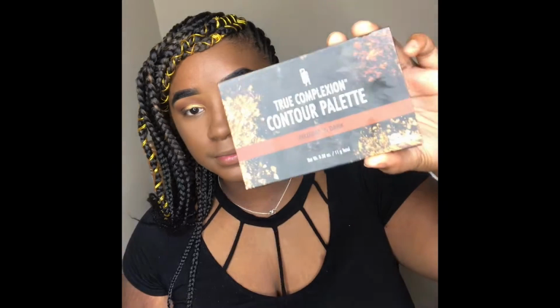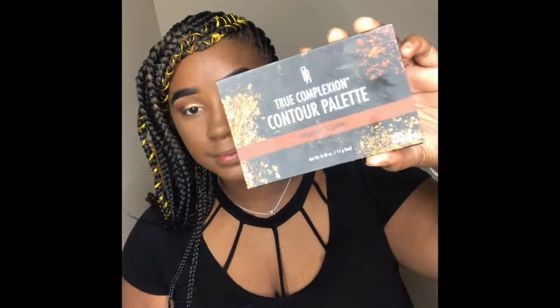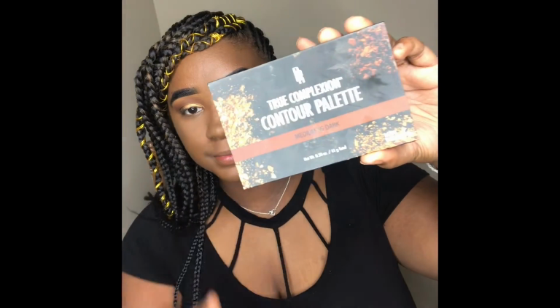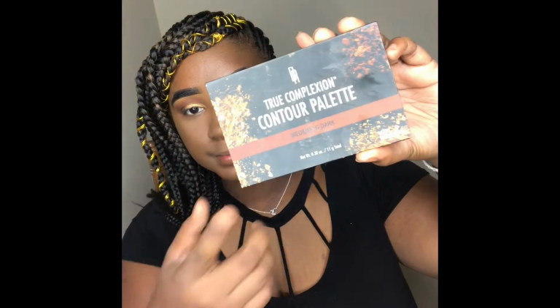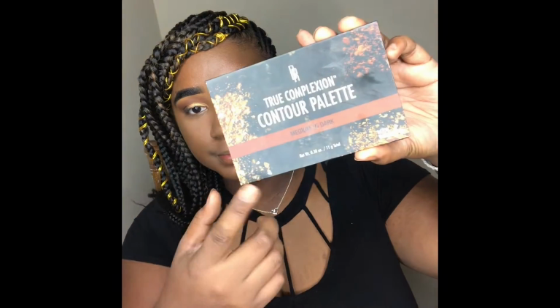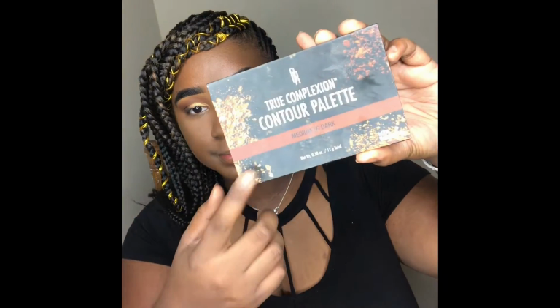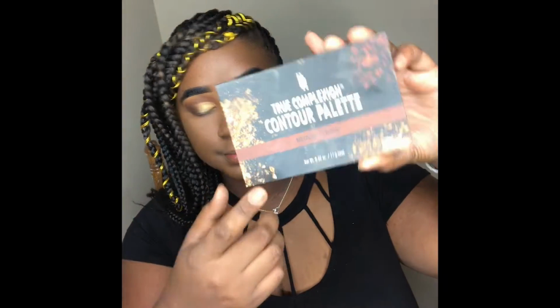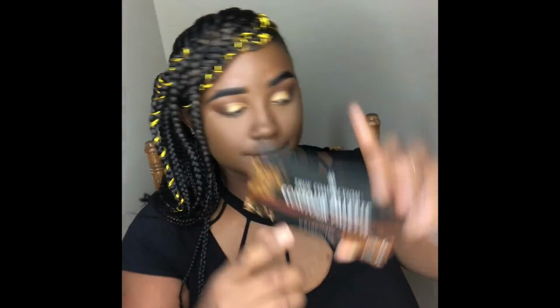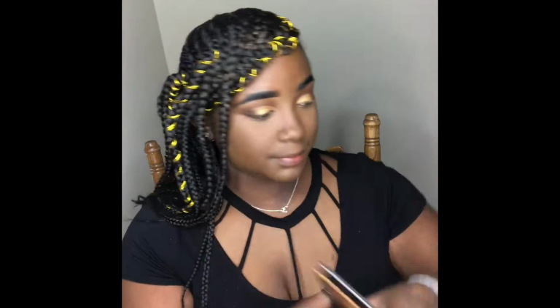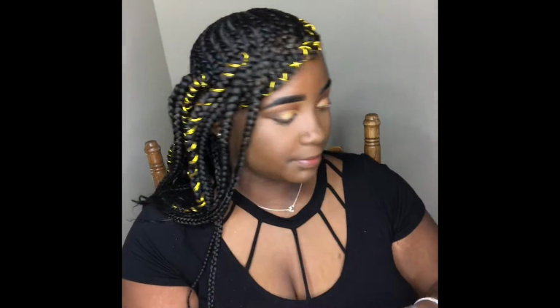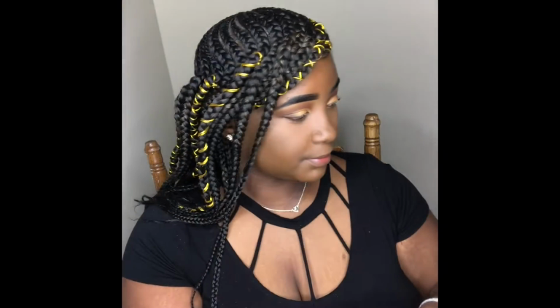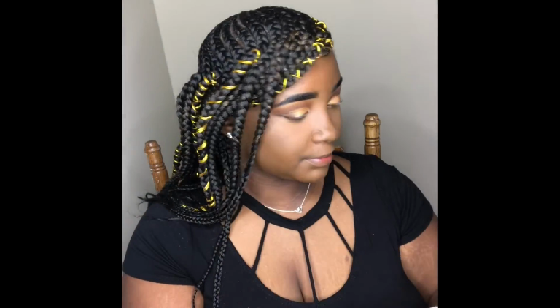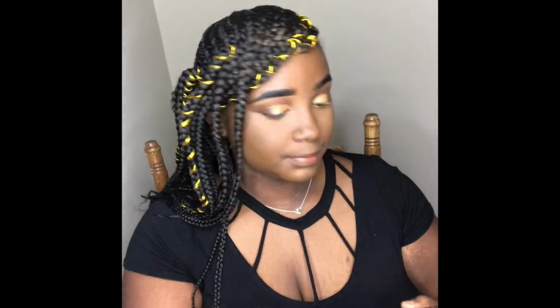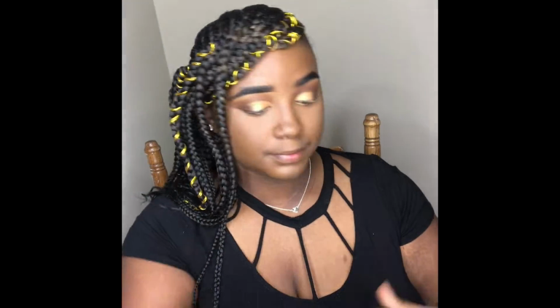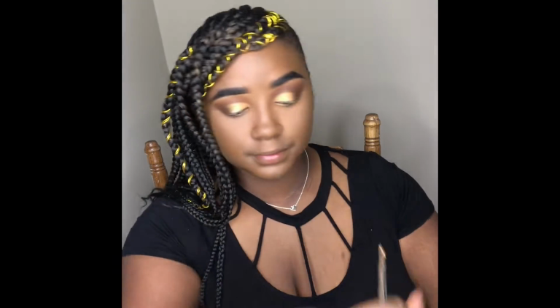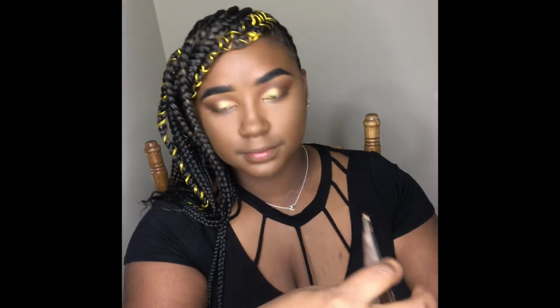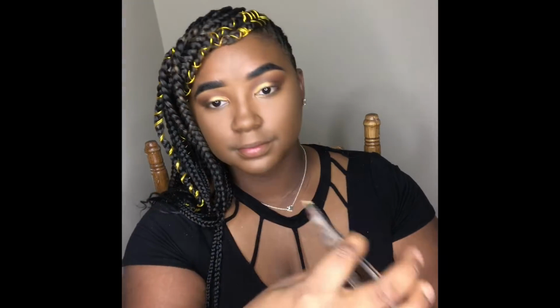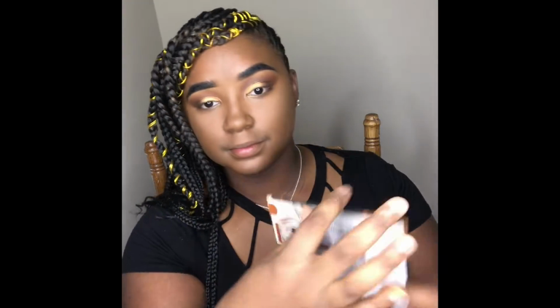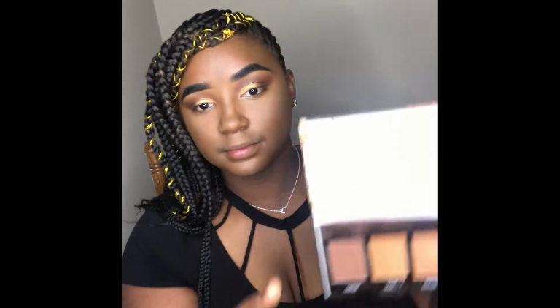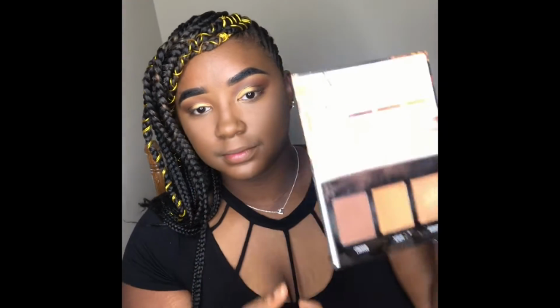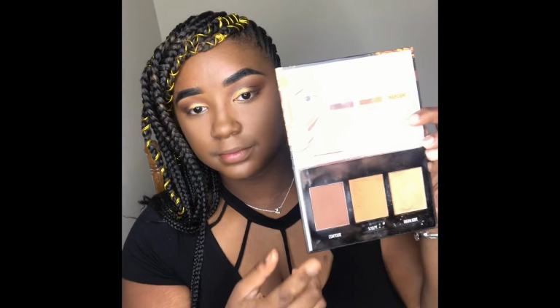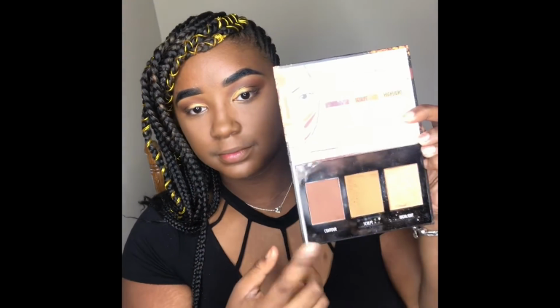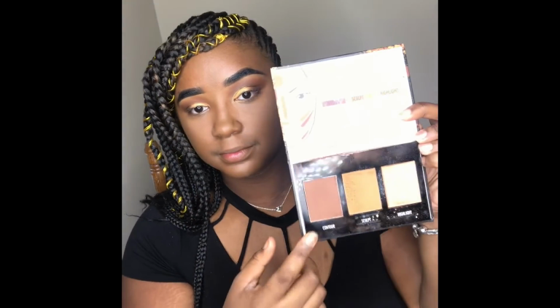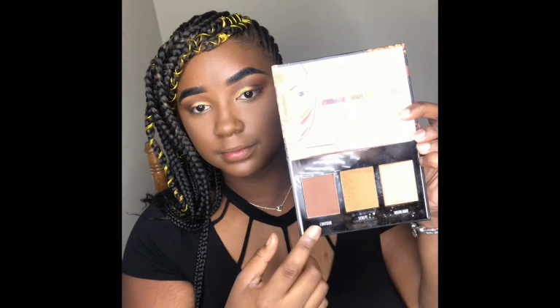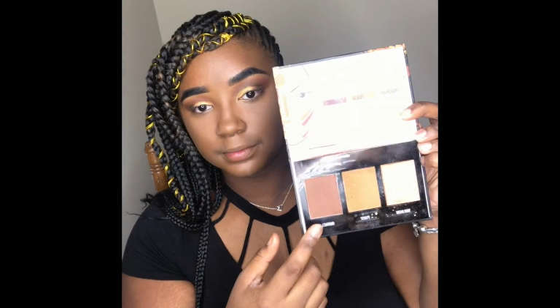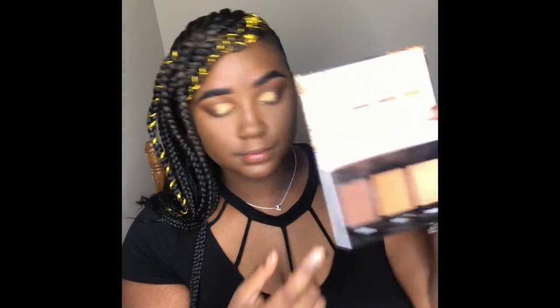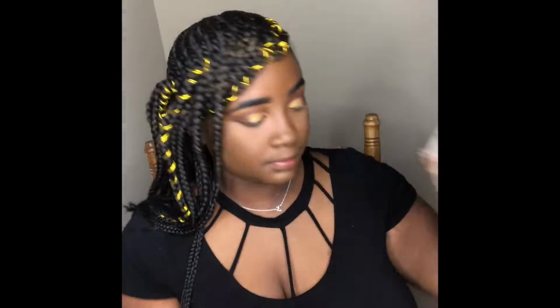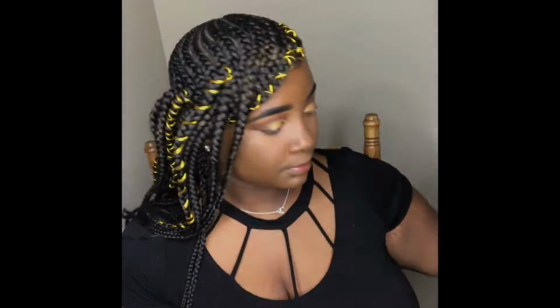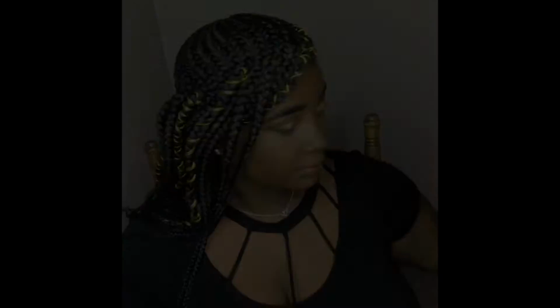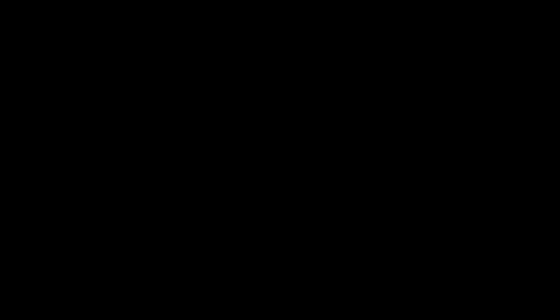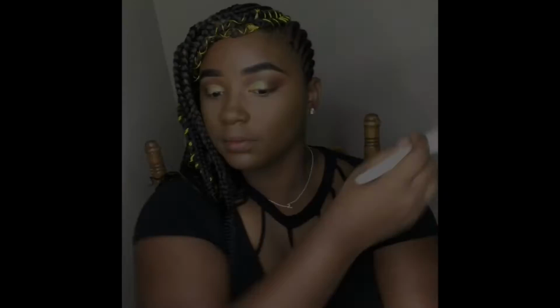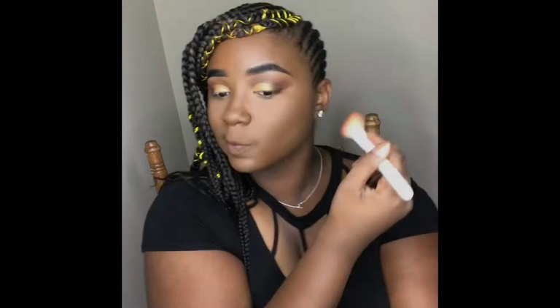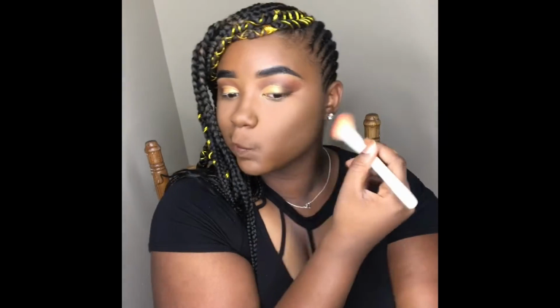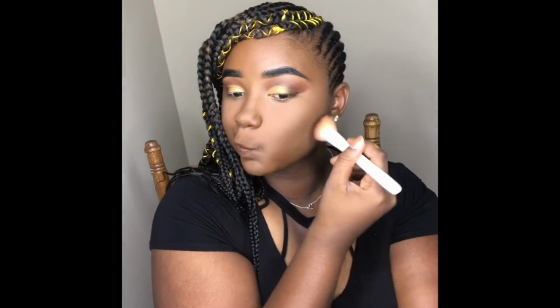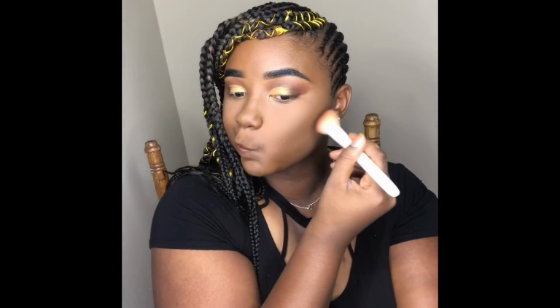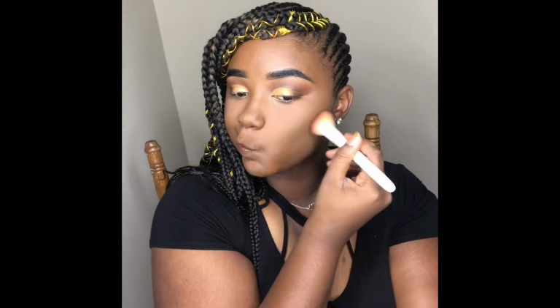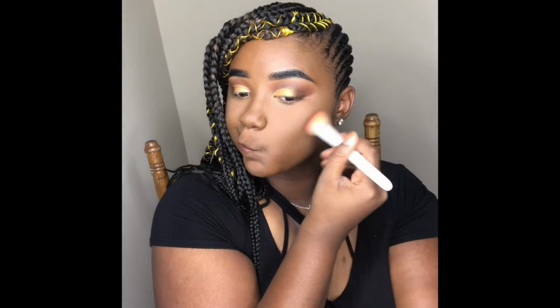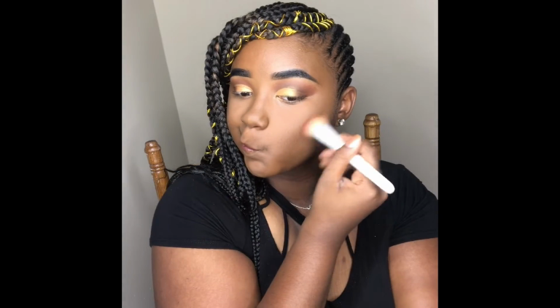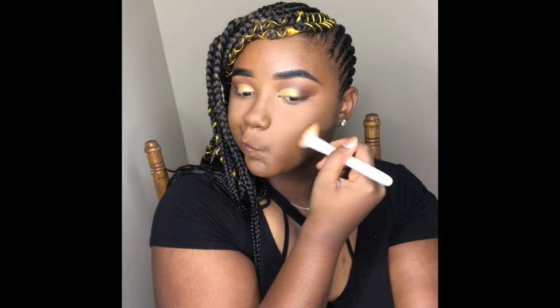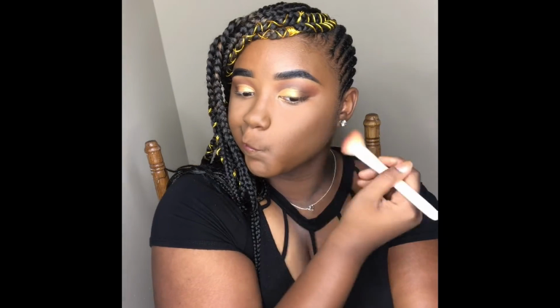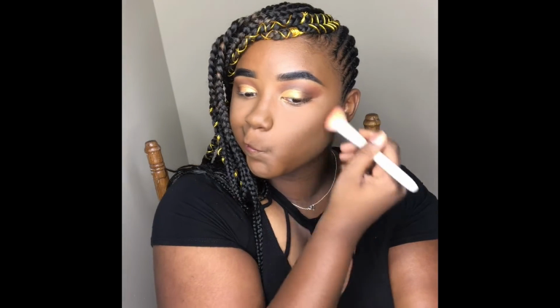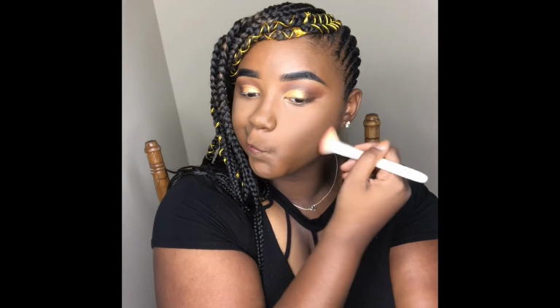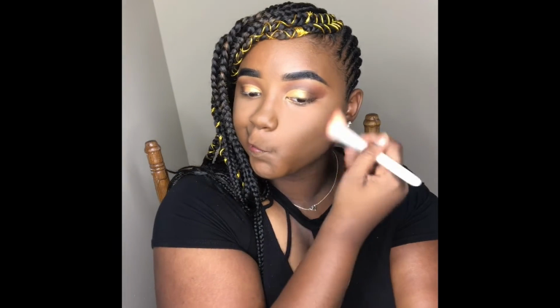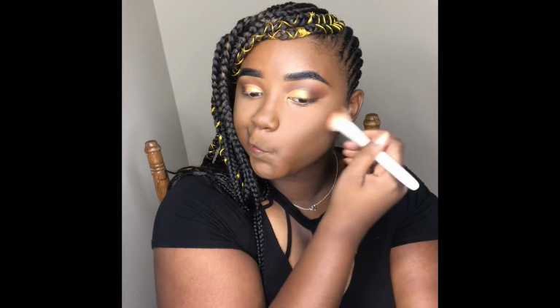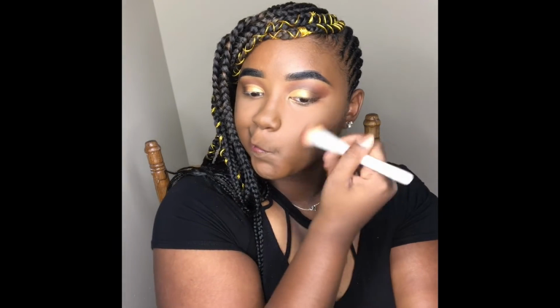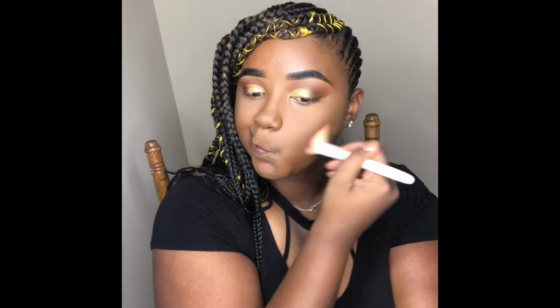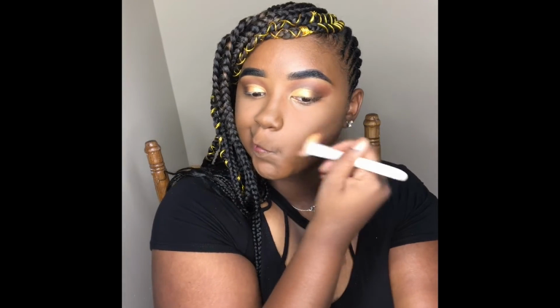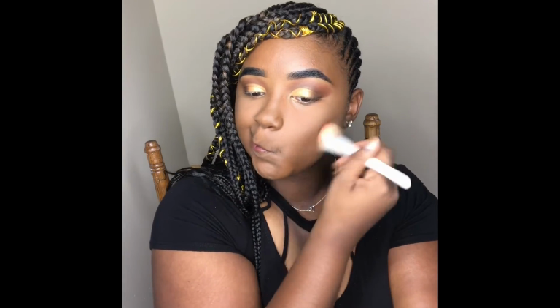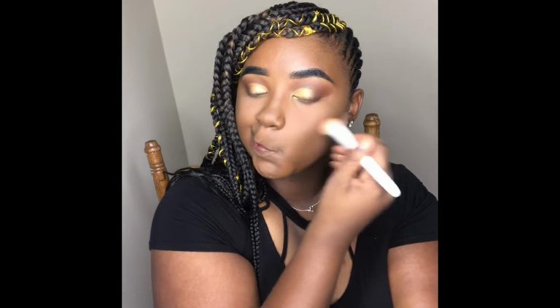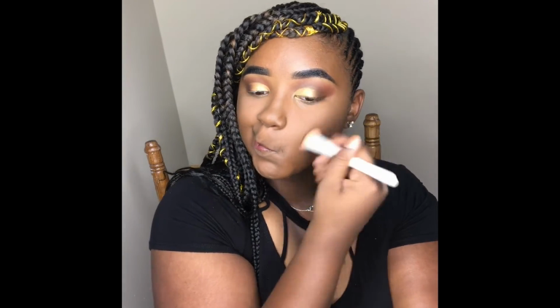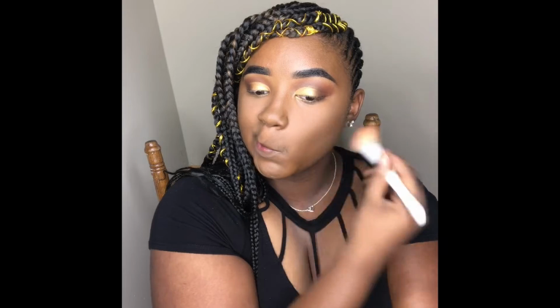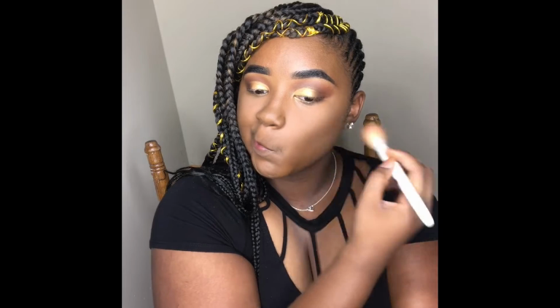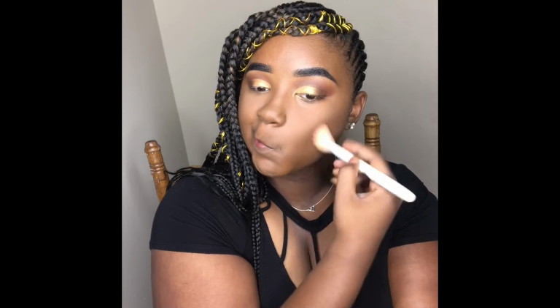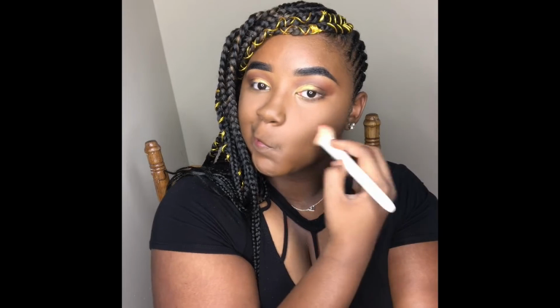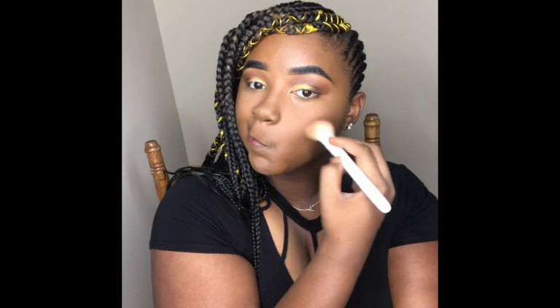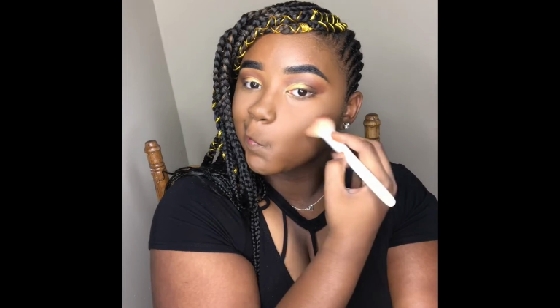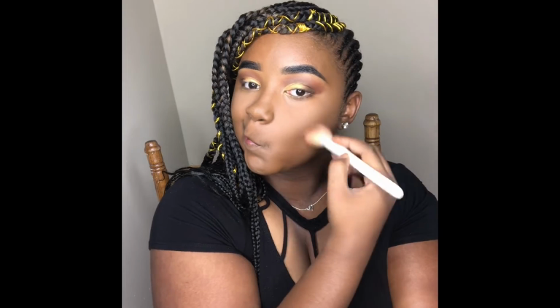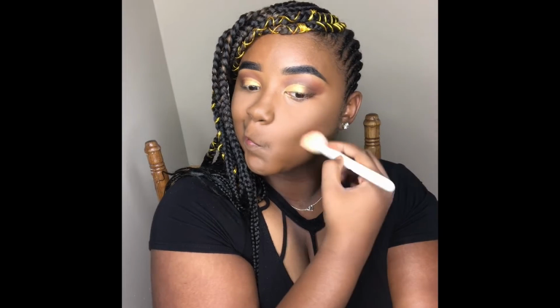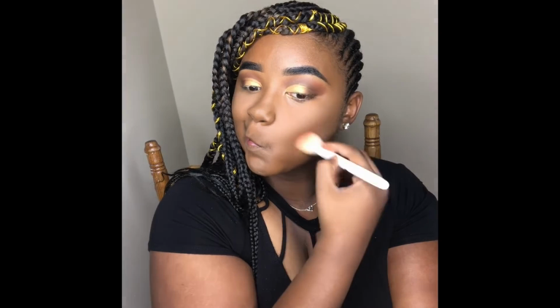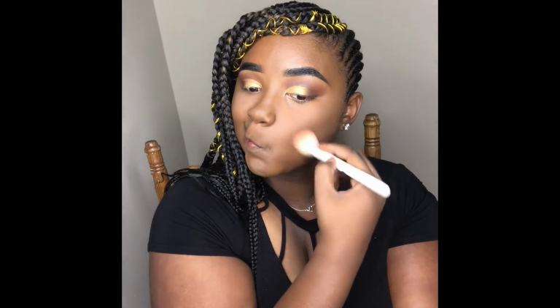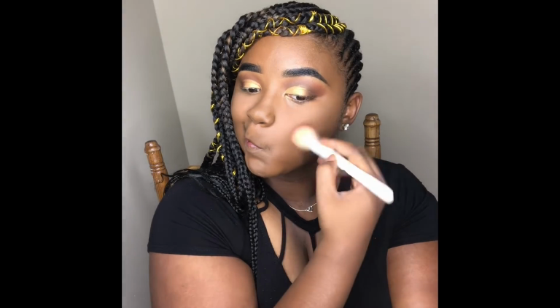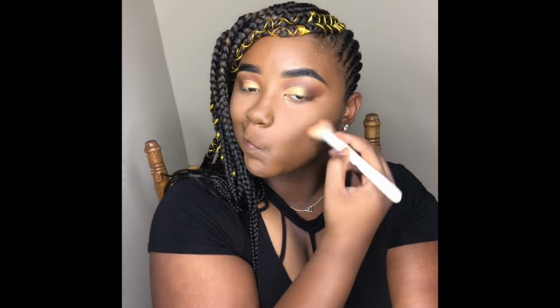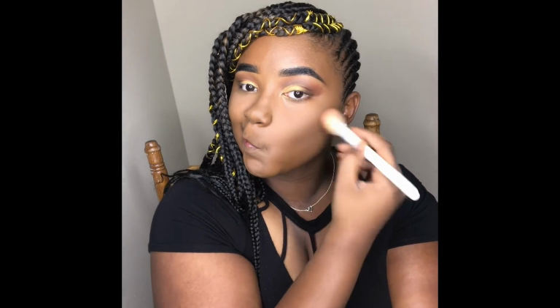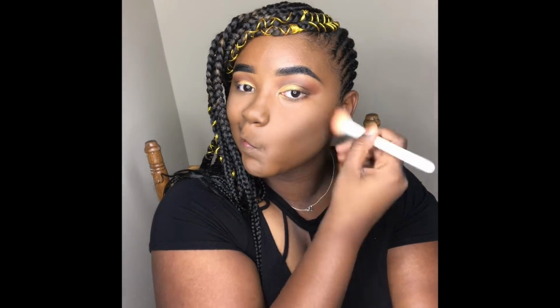Next I'm going in with my Black Radiance True Complexion Contour Palette in the shade Medium to Dark to contour my face.